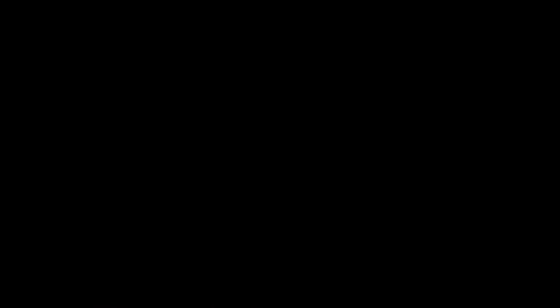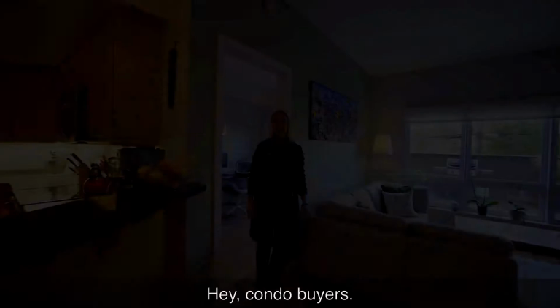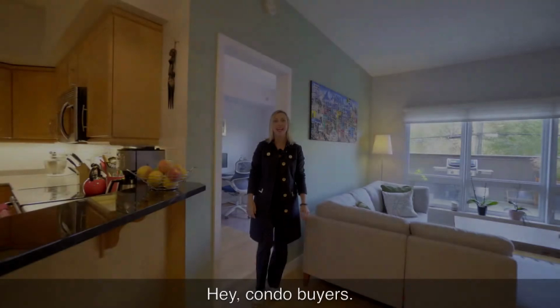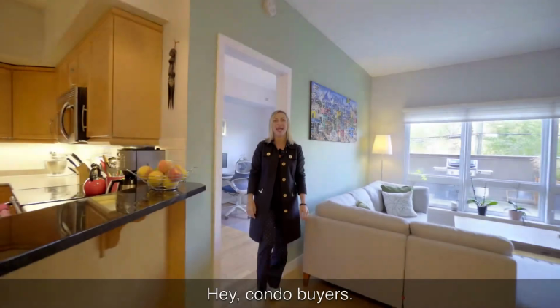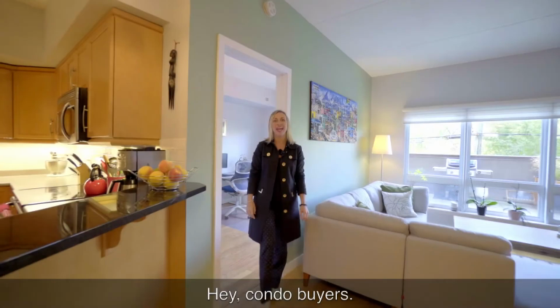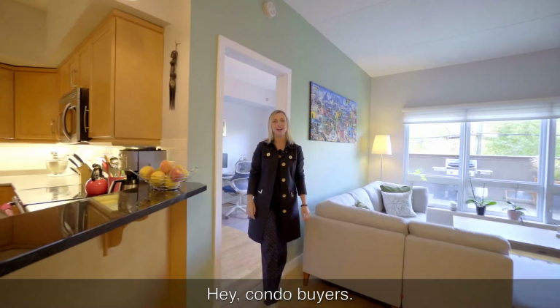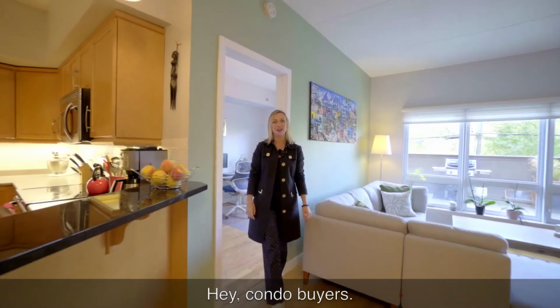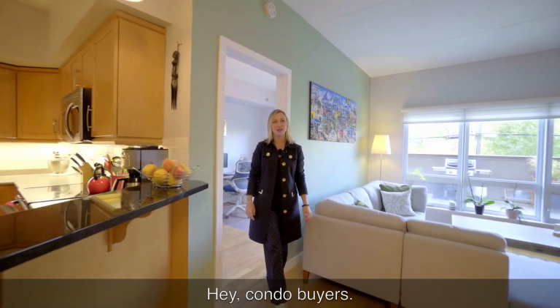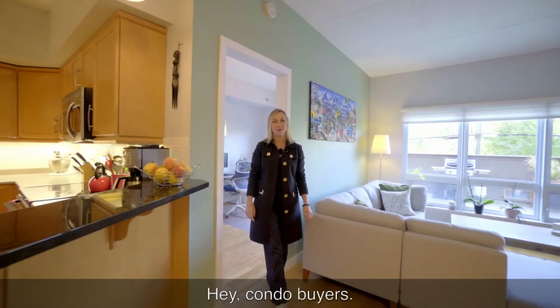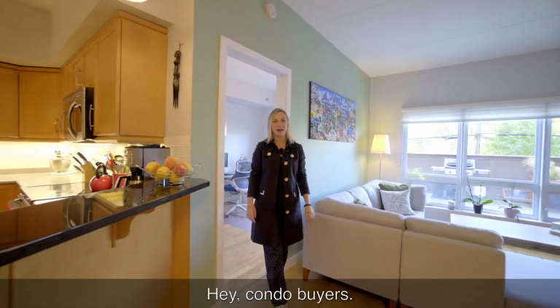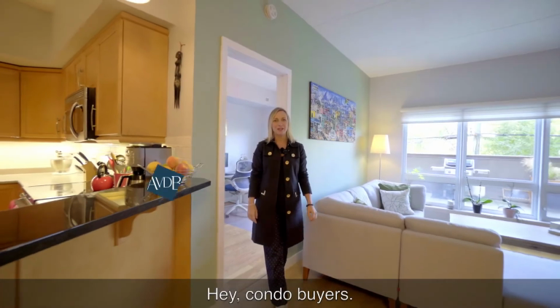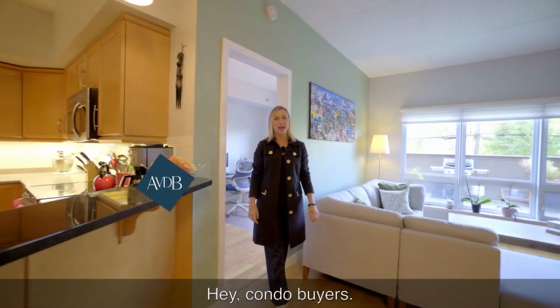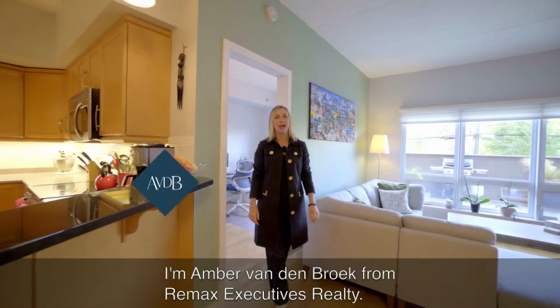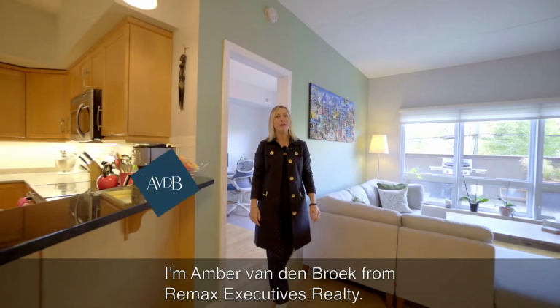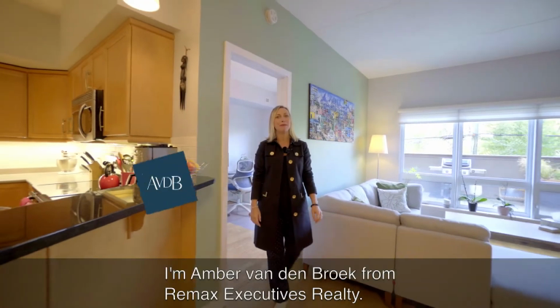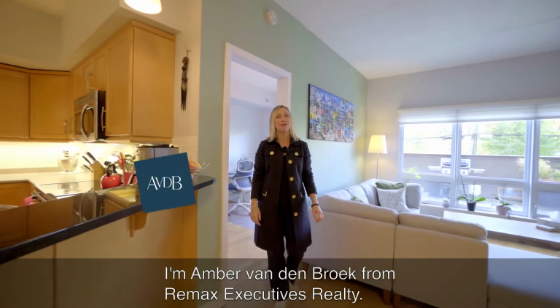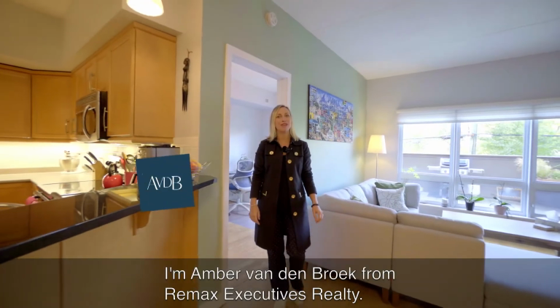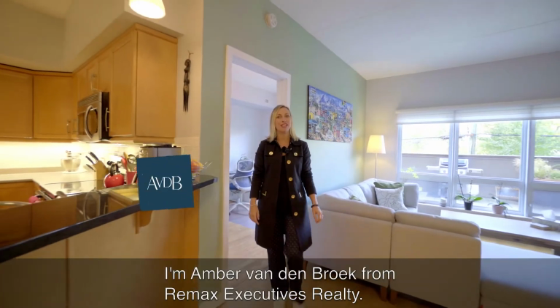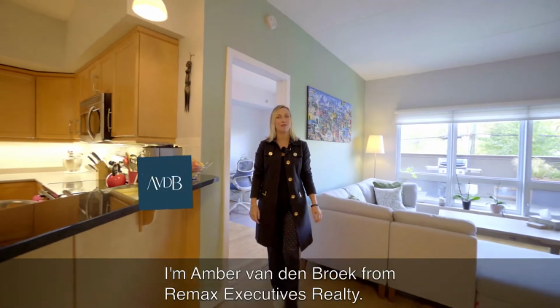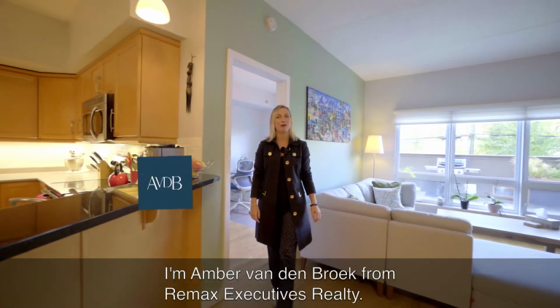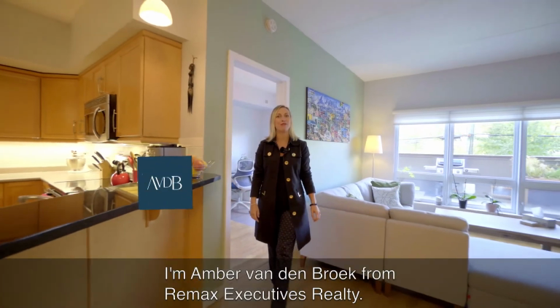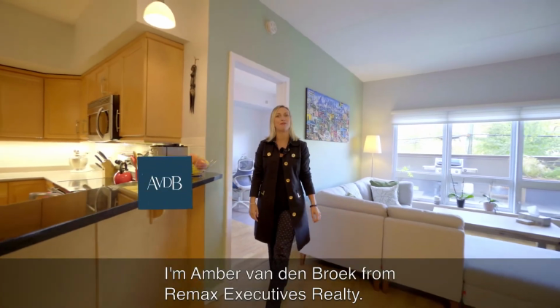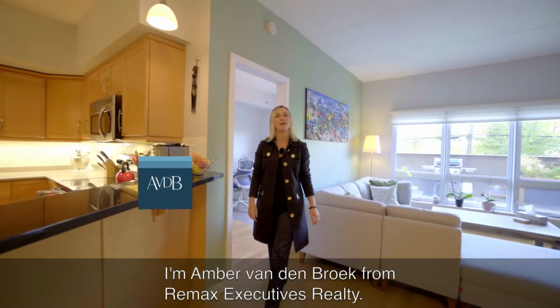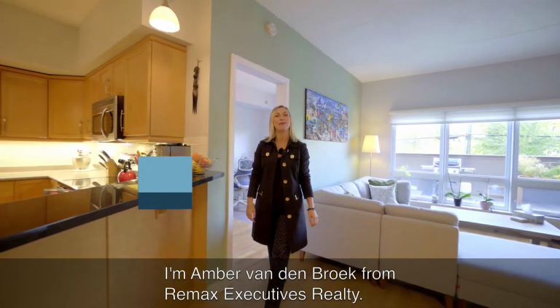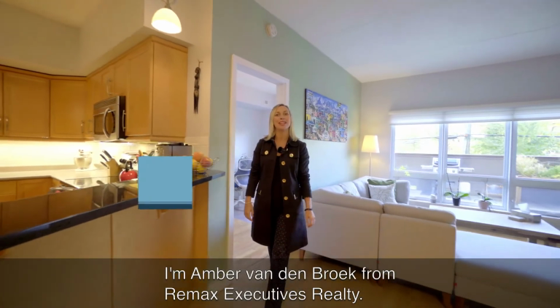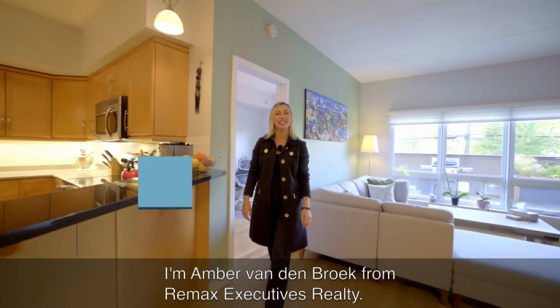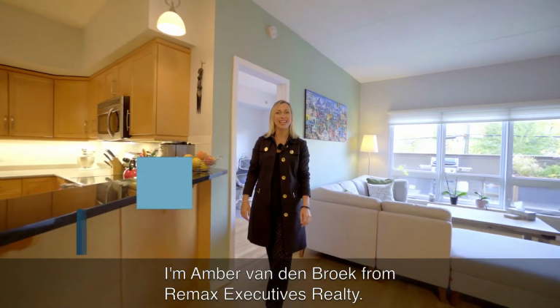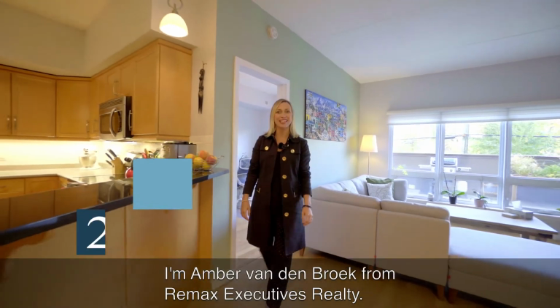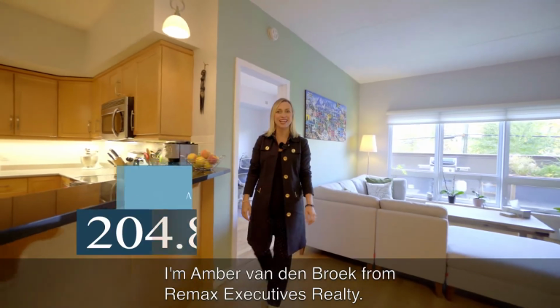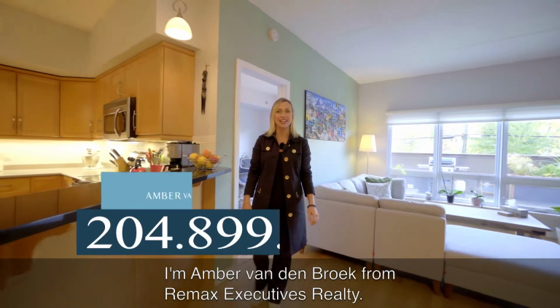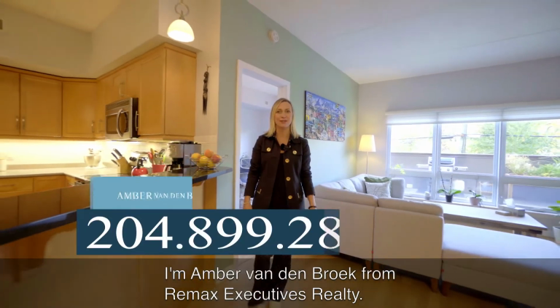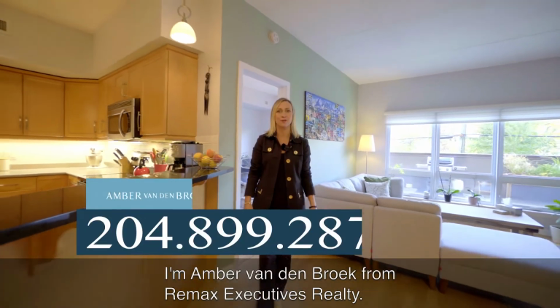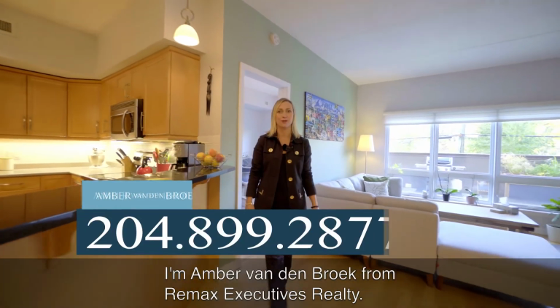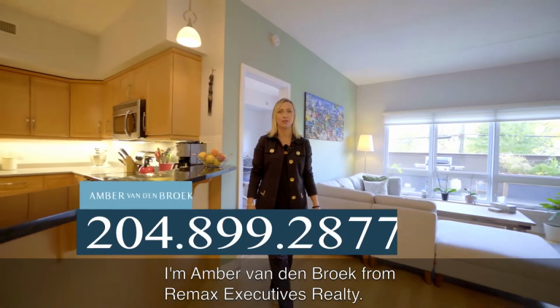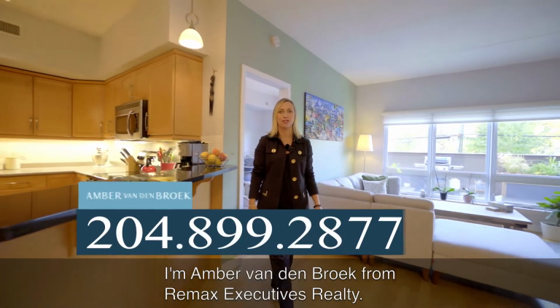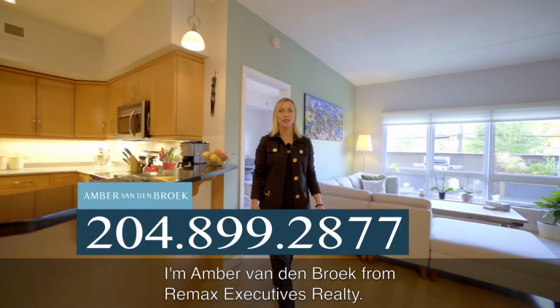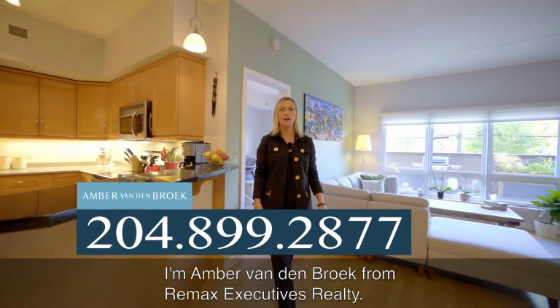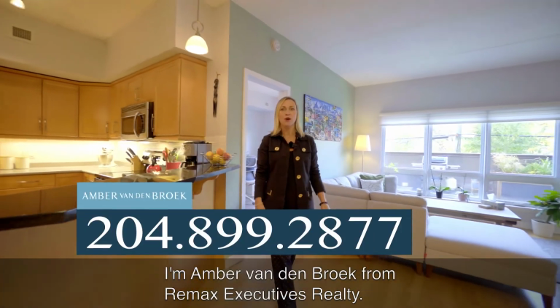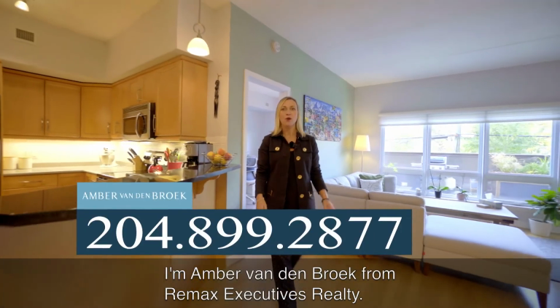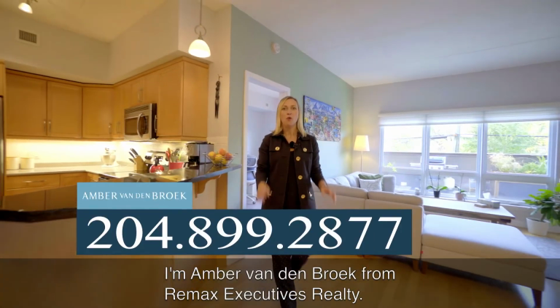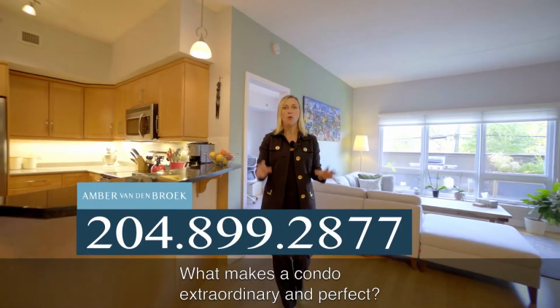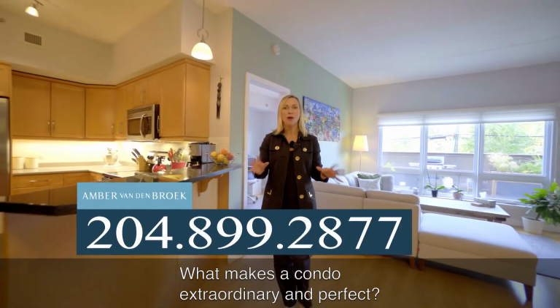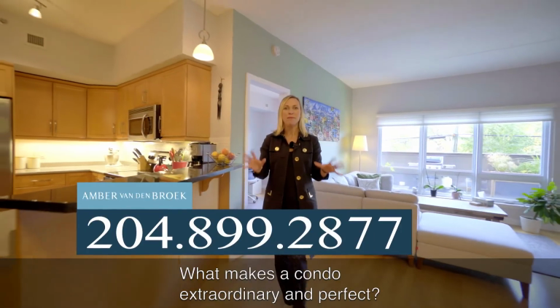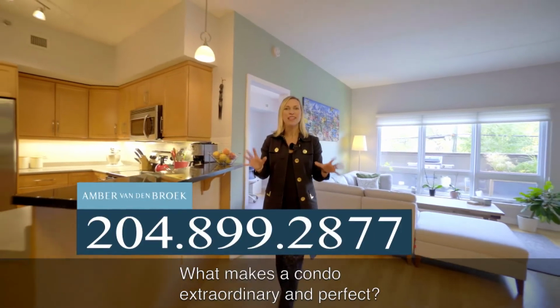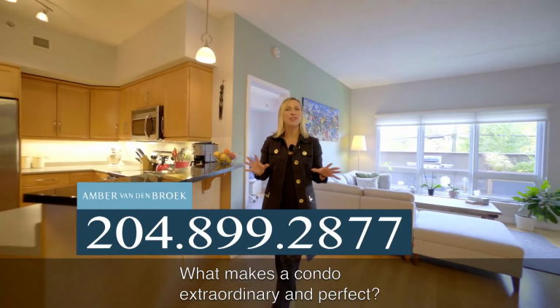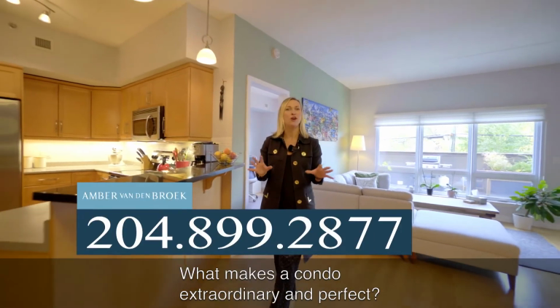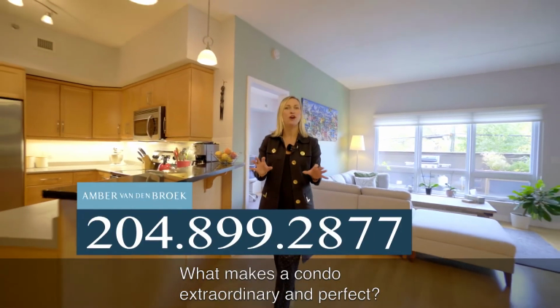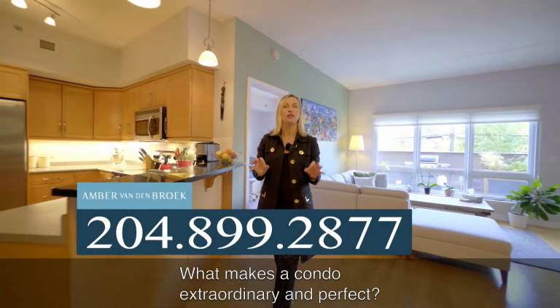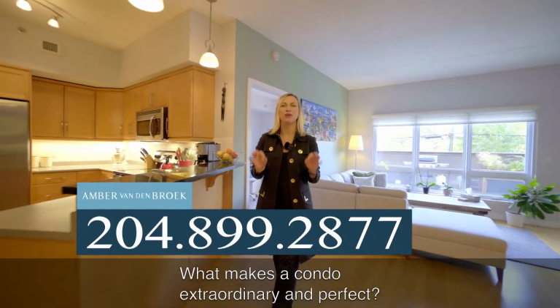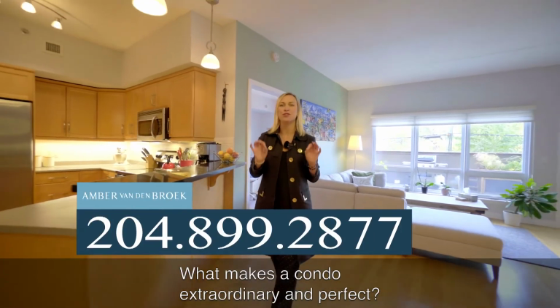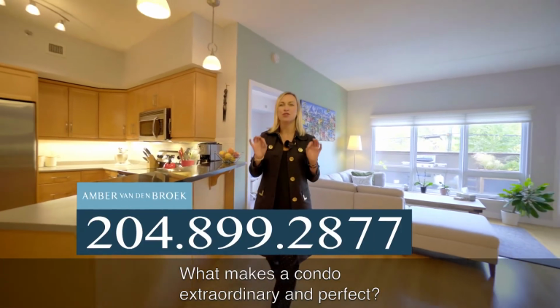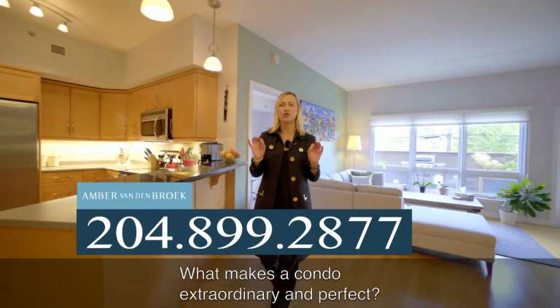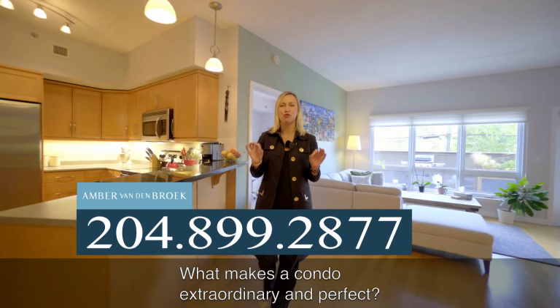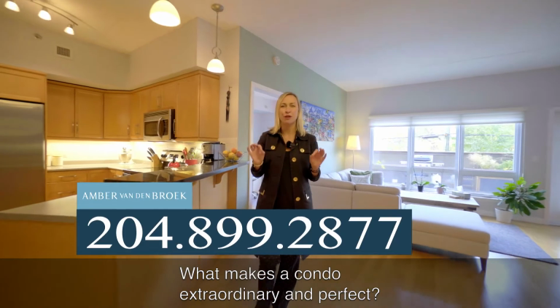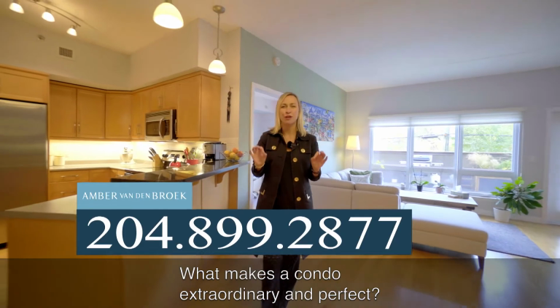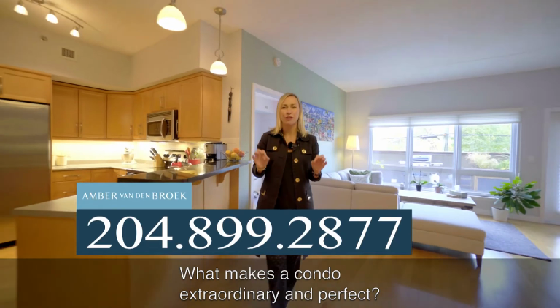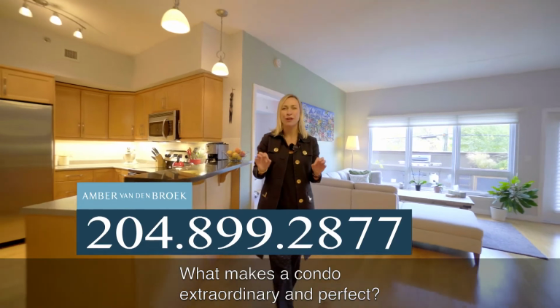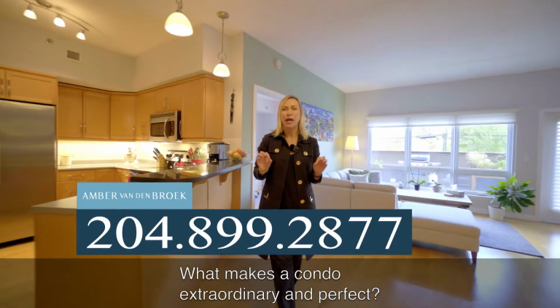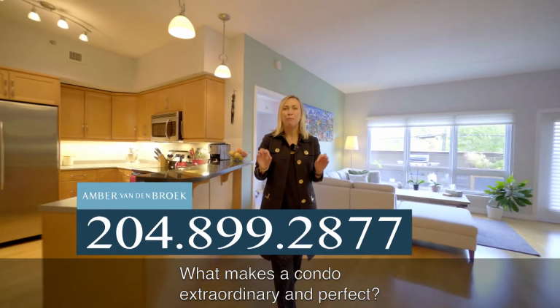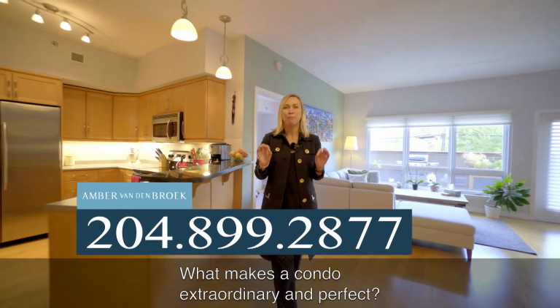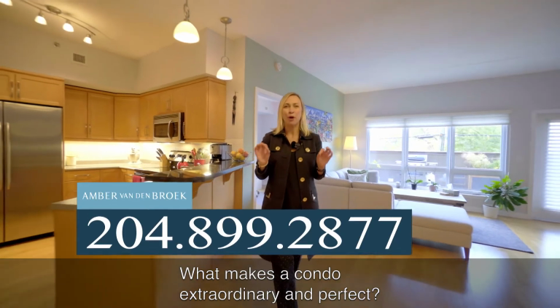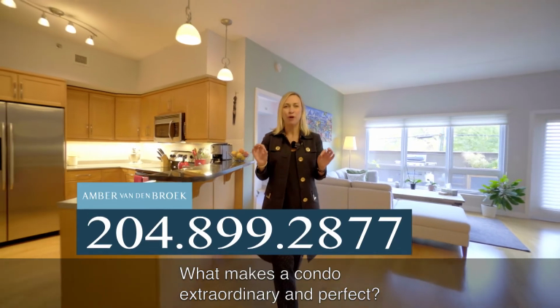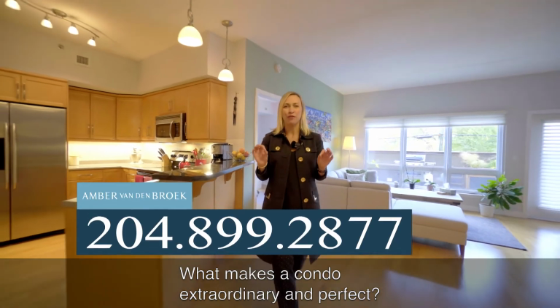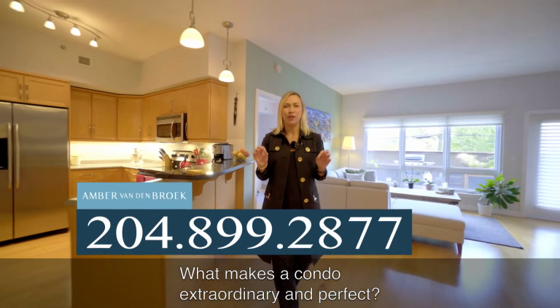Hey Condo Buyers, I'm Amber Vandenbrot from Remax Executives Realty. What makes a condo extraordinary and perfect?